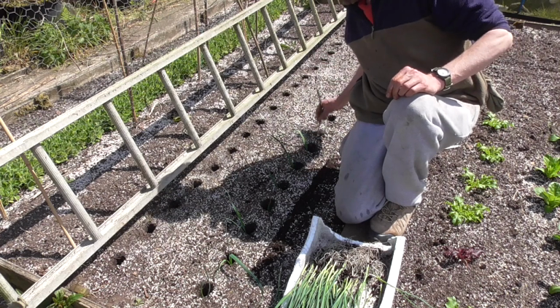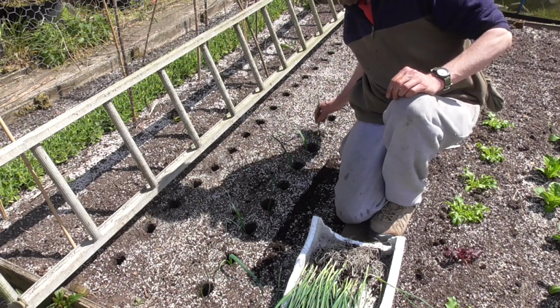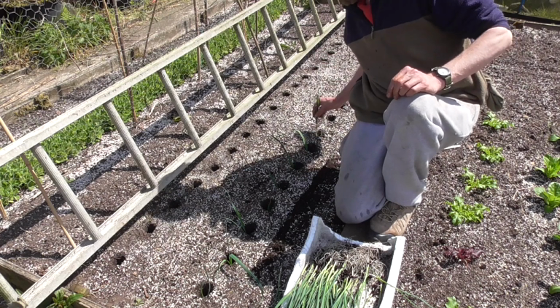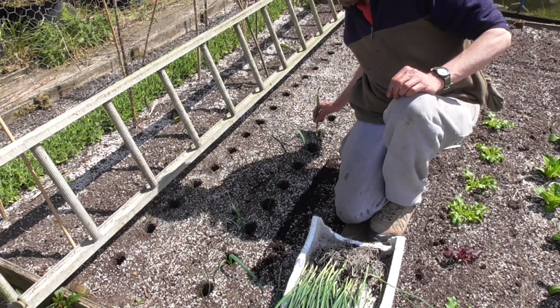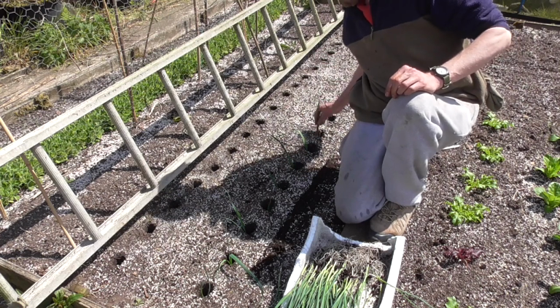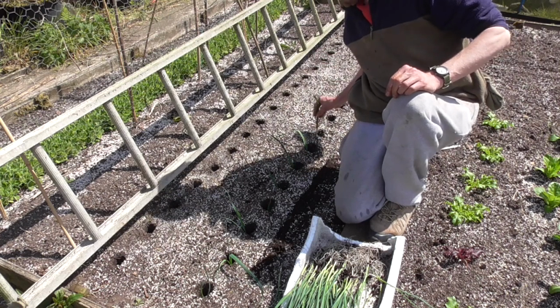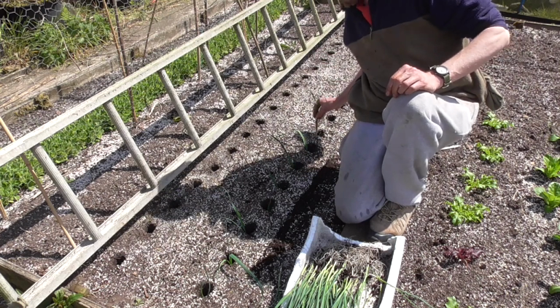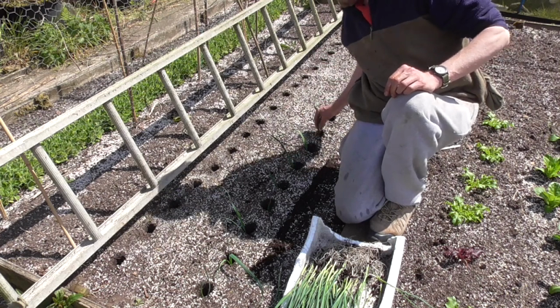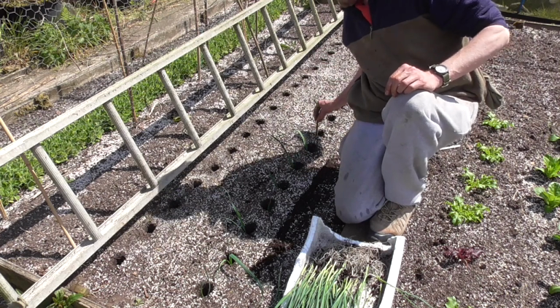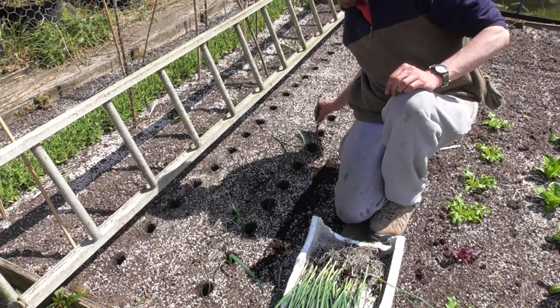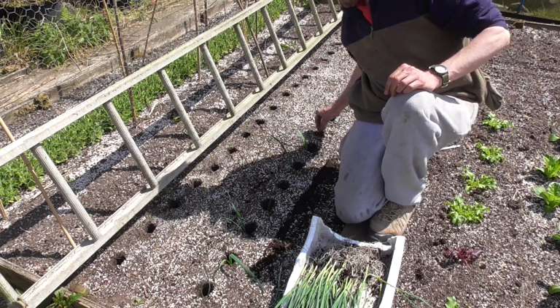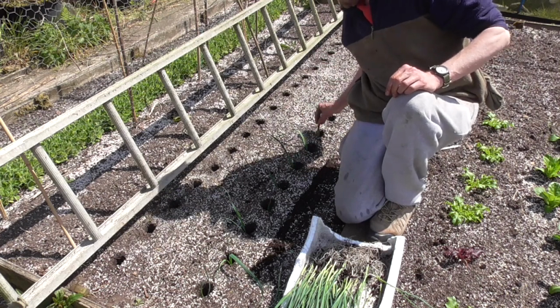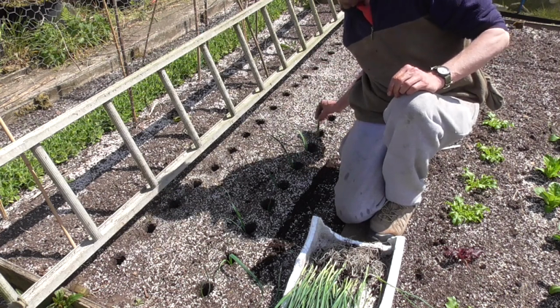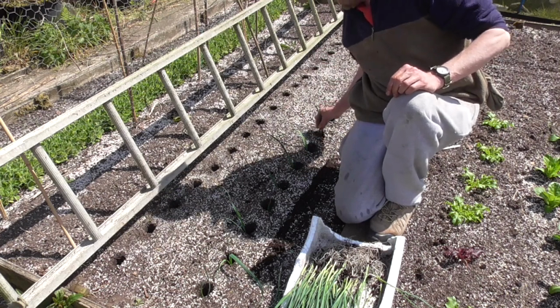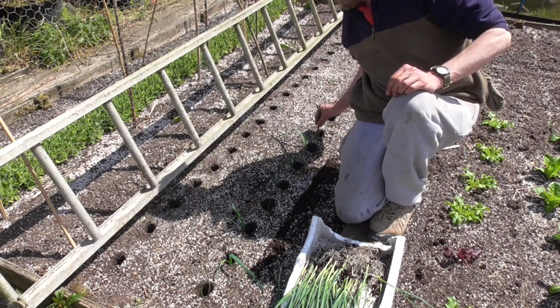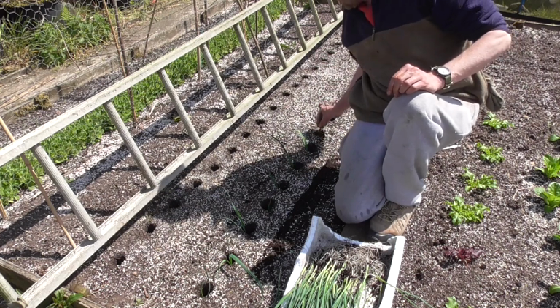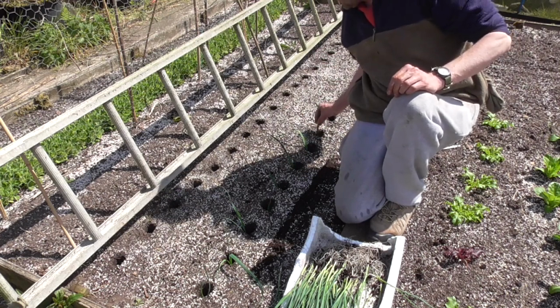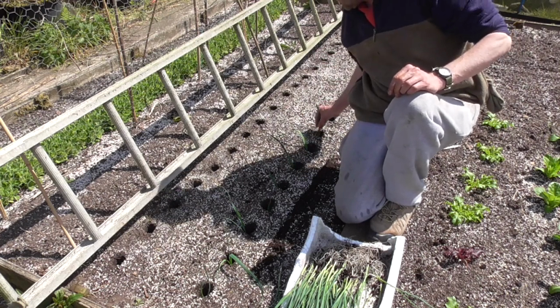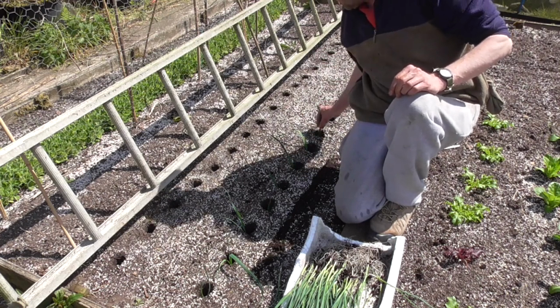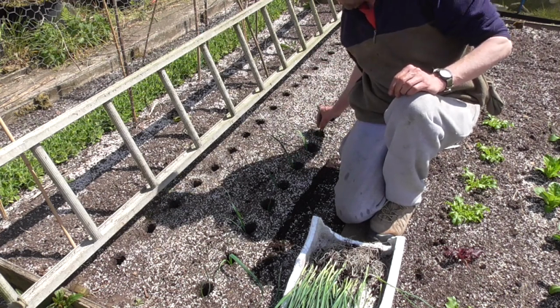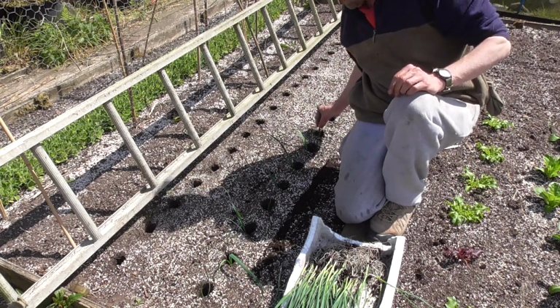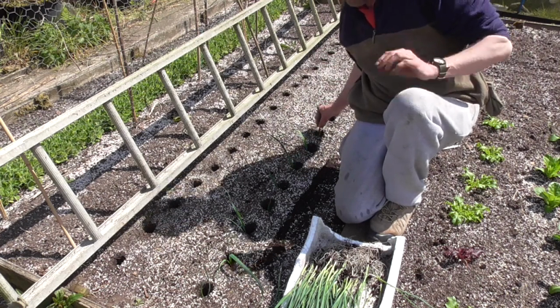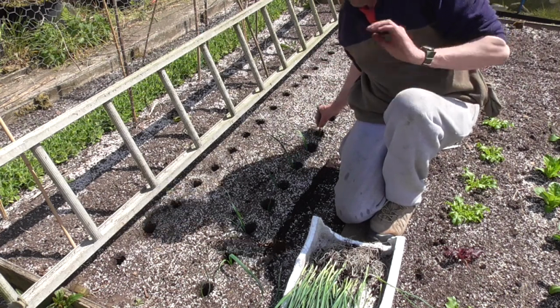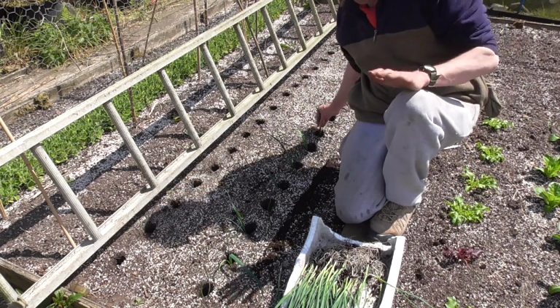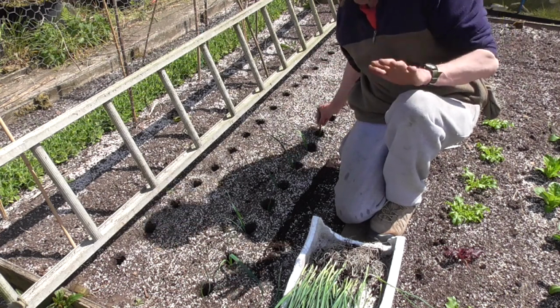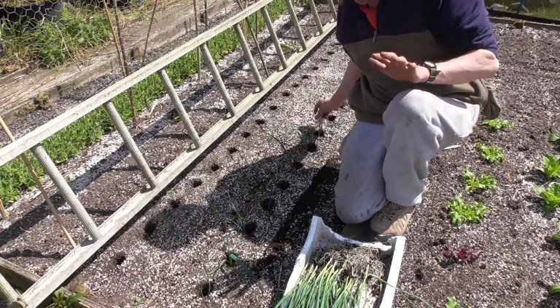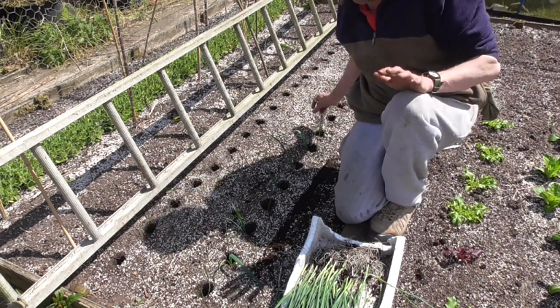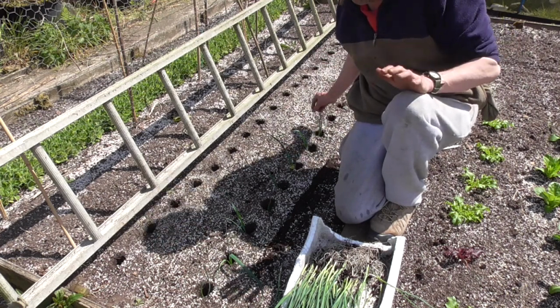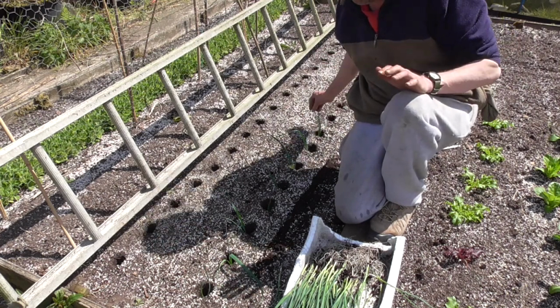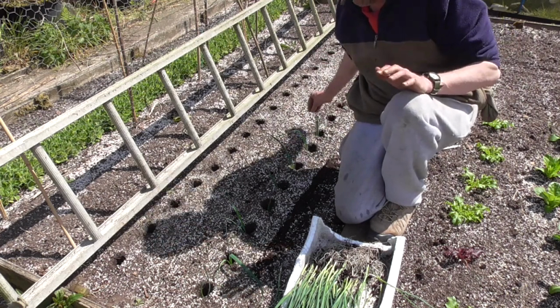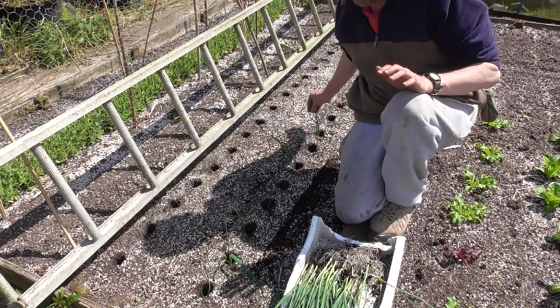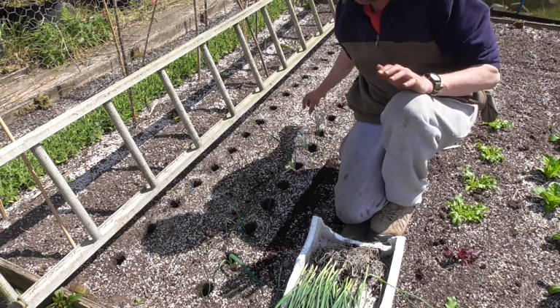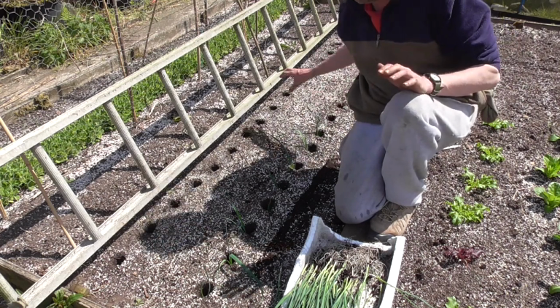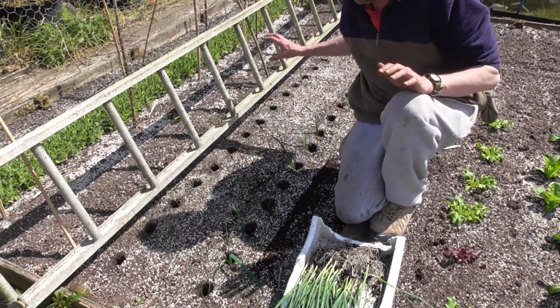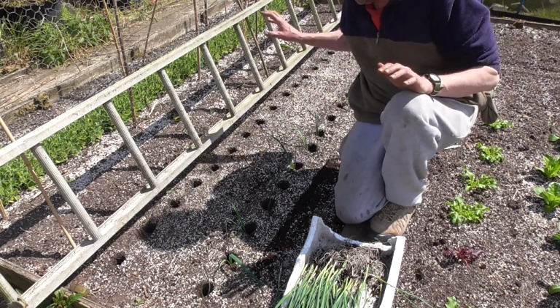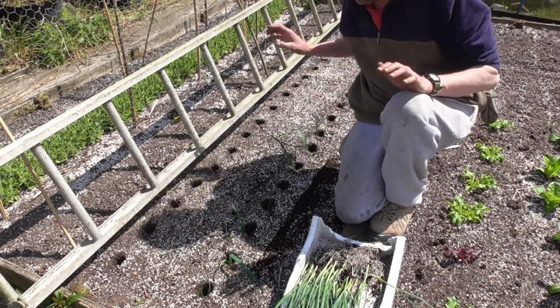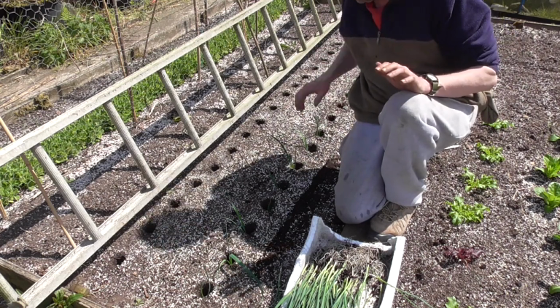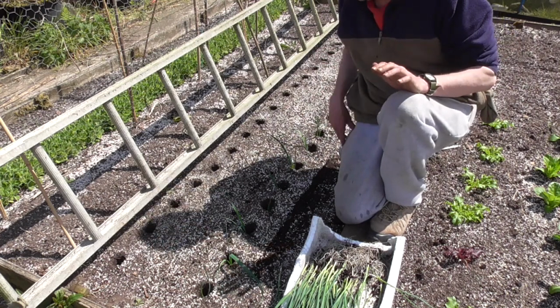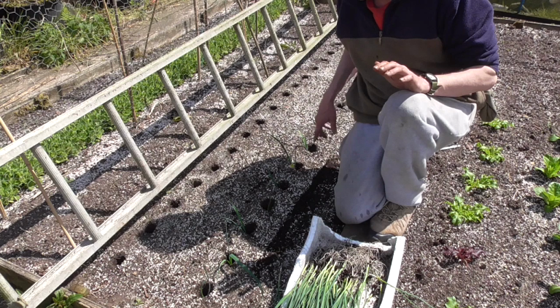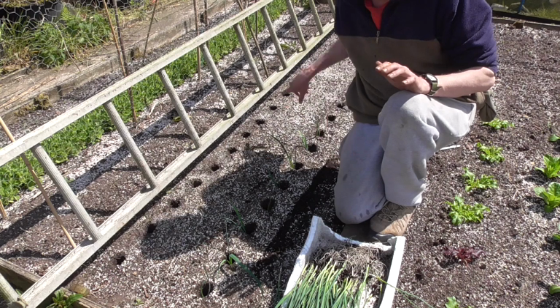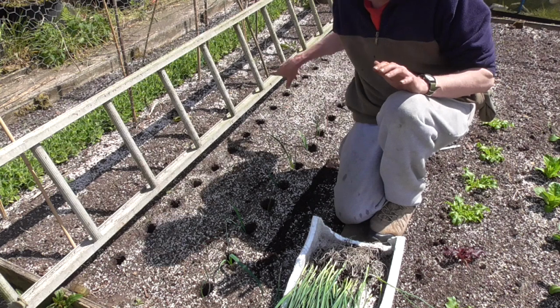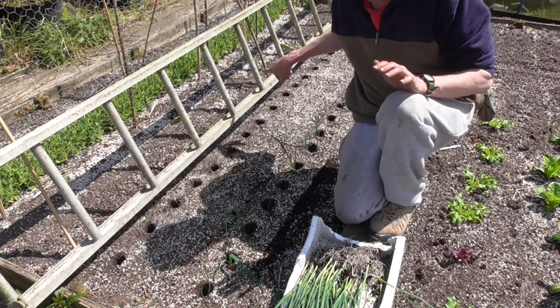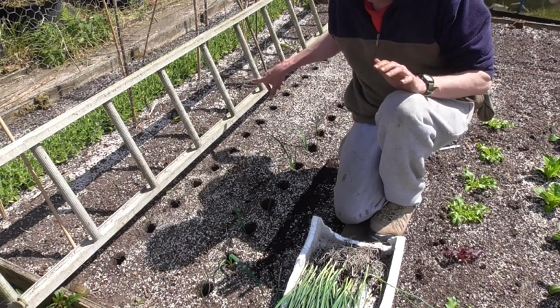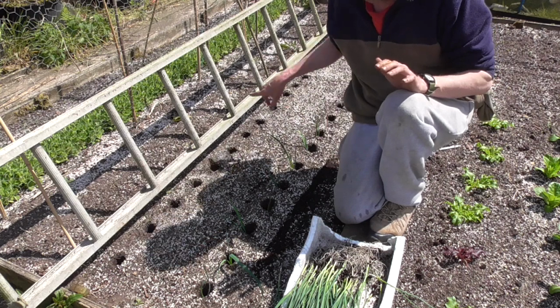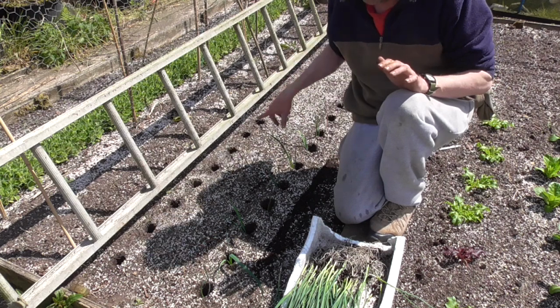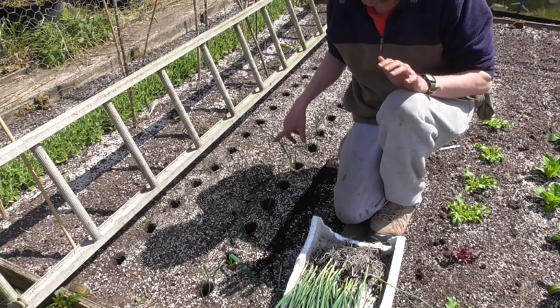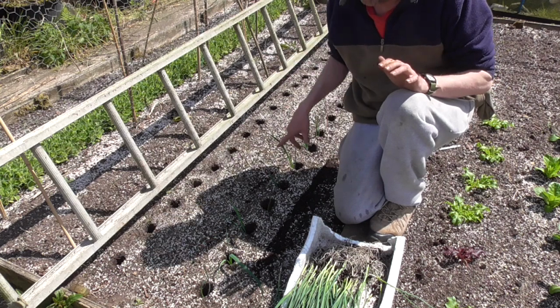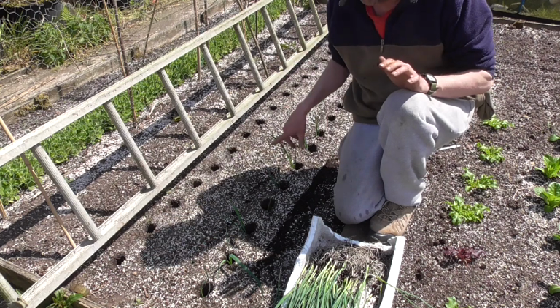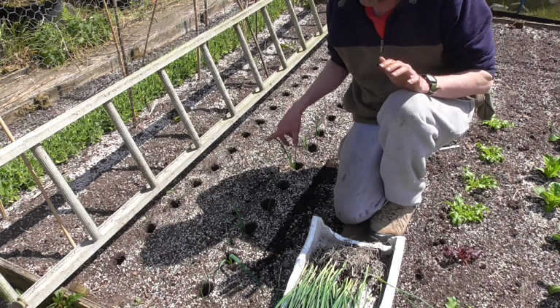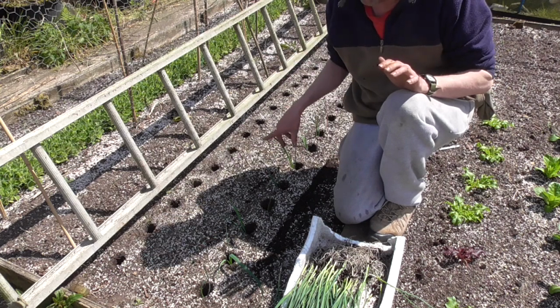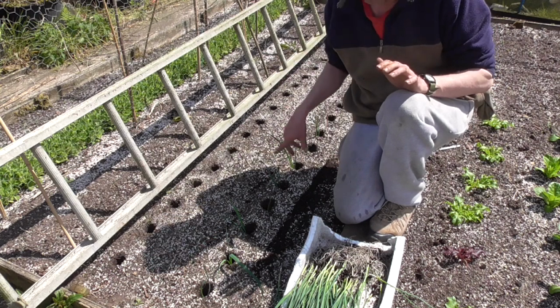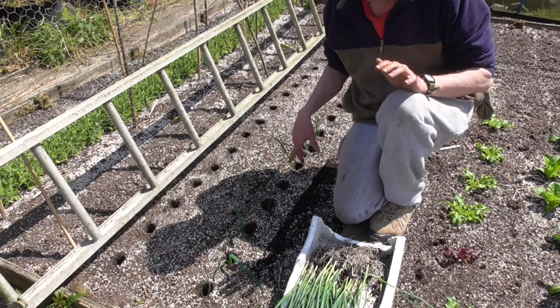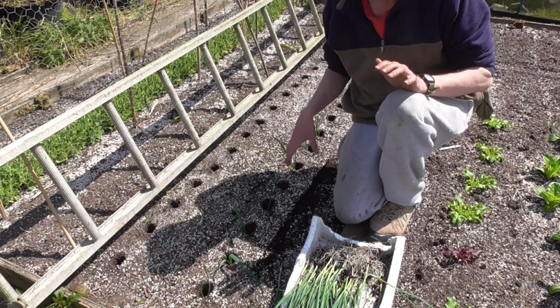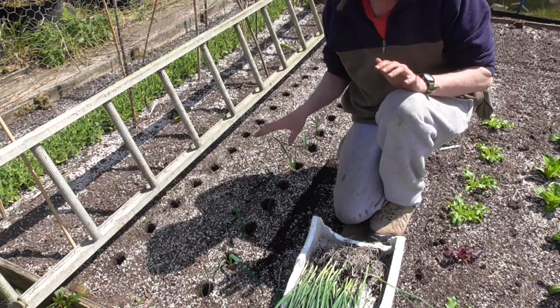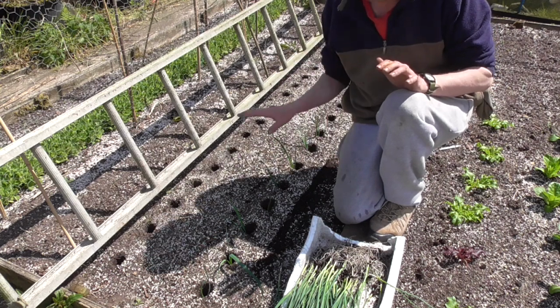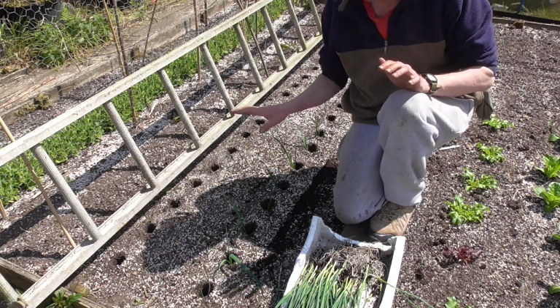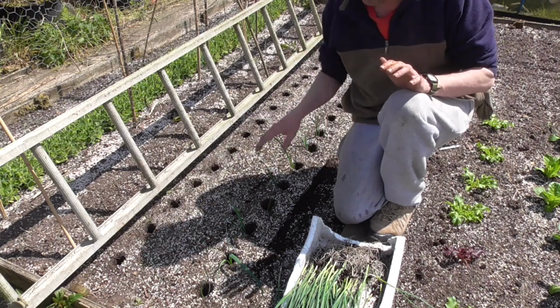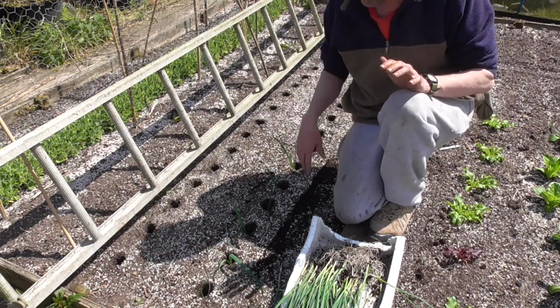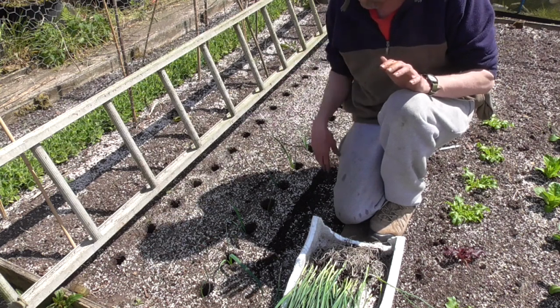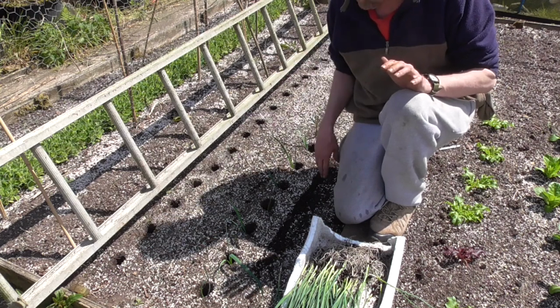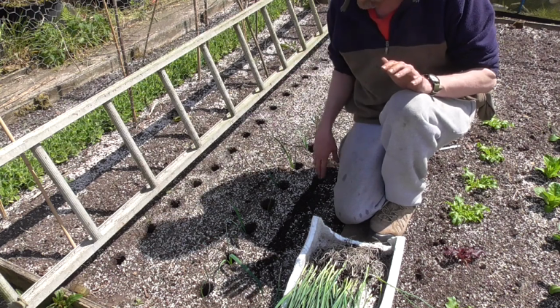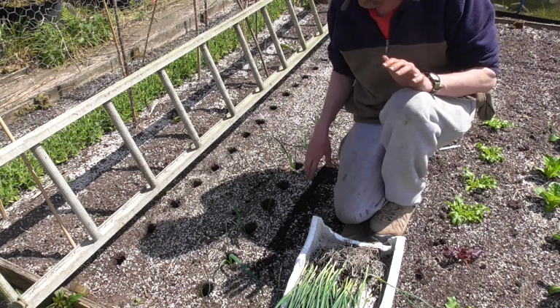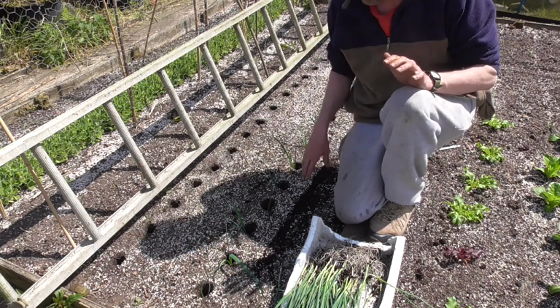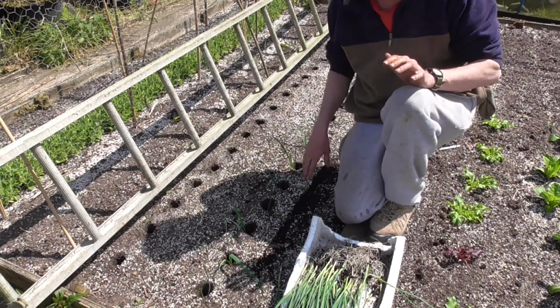Sometimes the holes do collapse and there's not a lot you can do about that, but just try to avoid filling them in. I'll plonk all the rest of these in and then show you how I water them in.